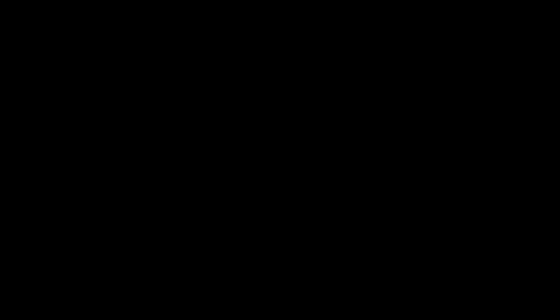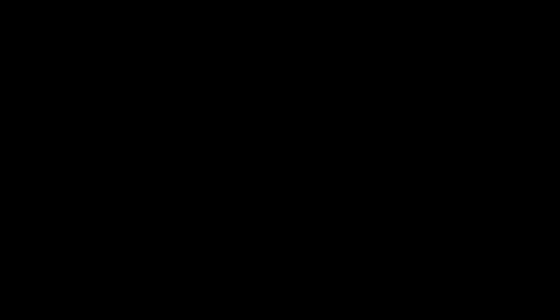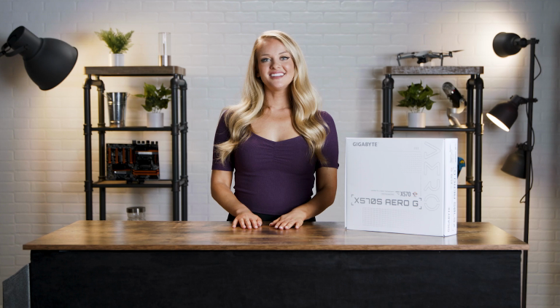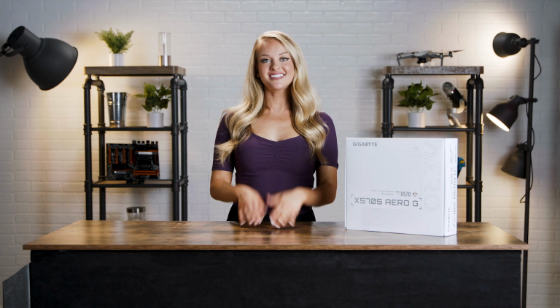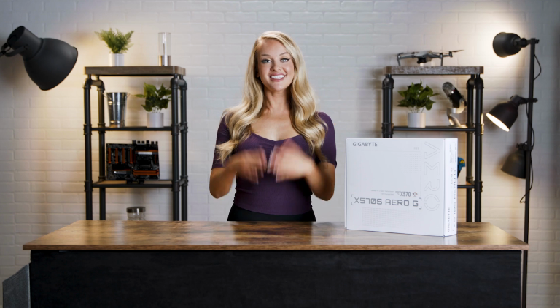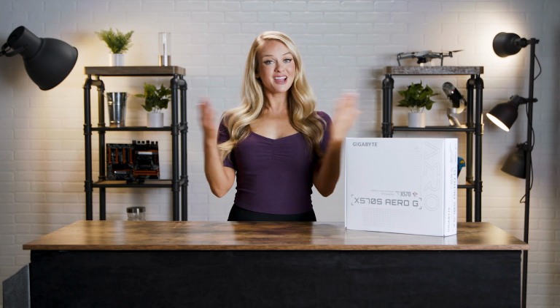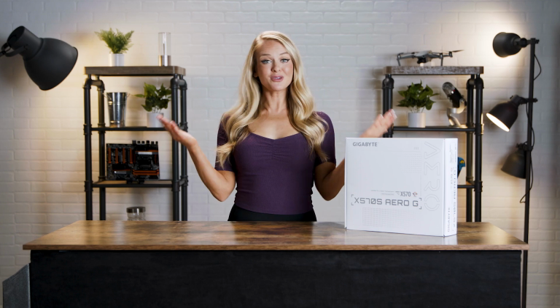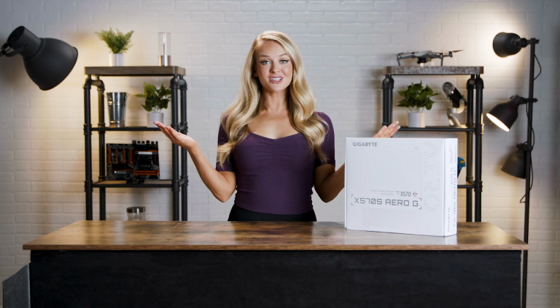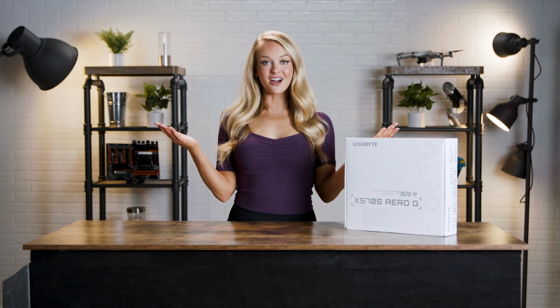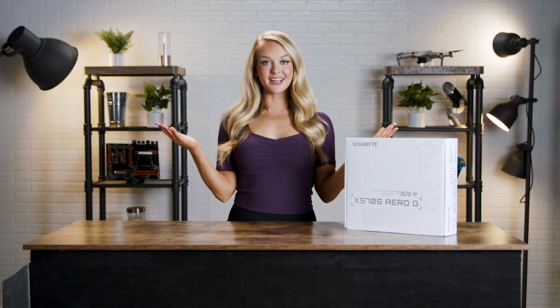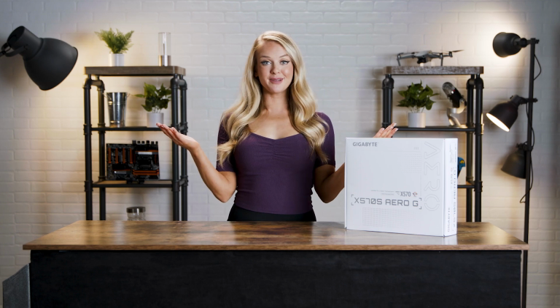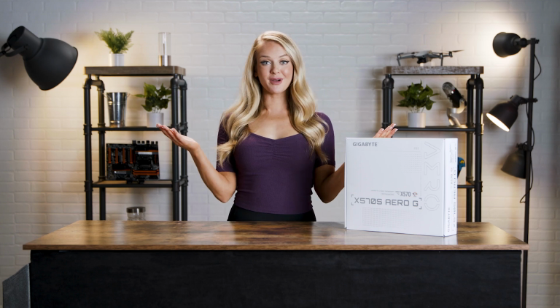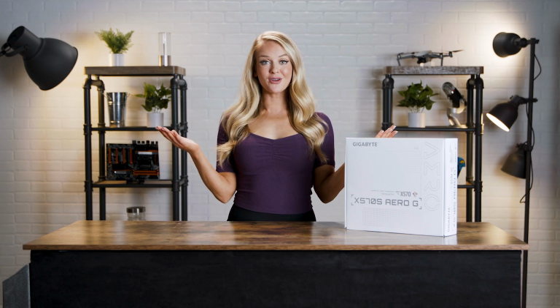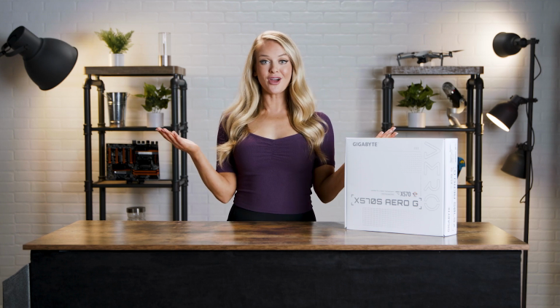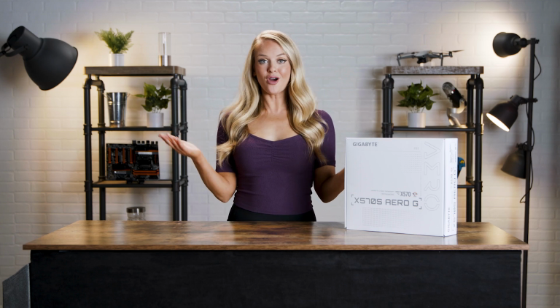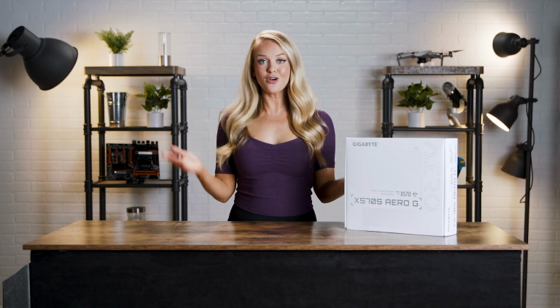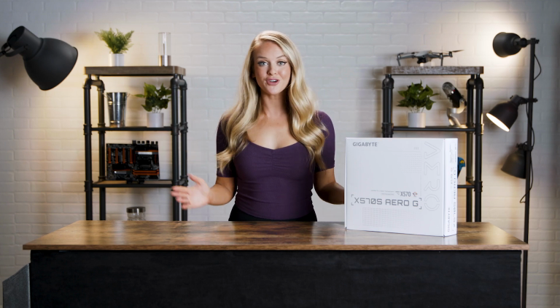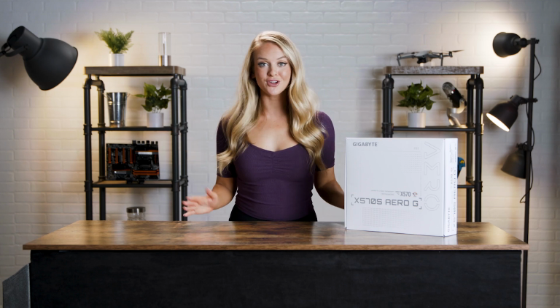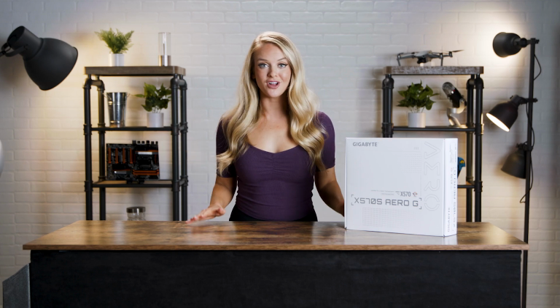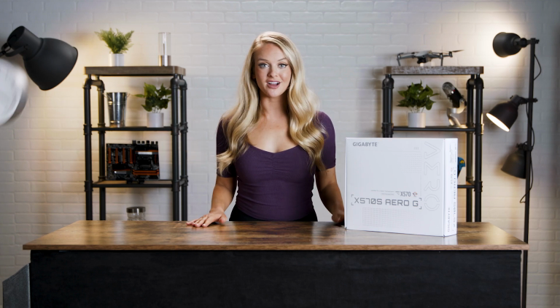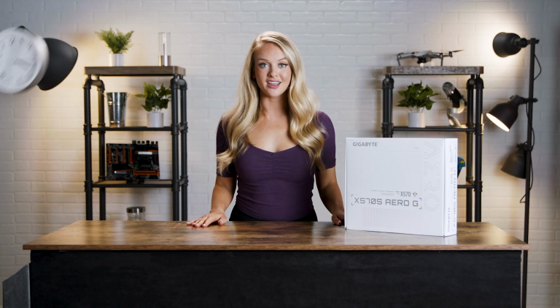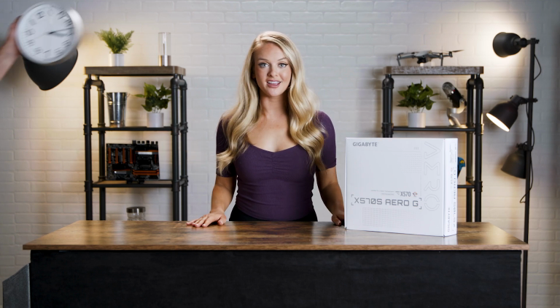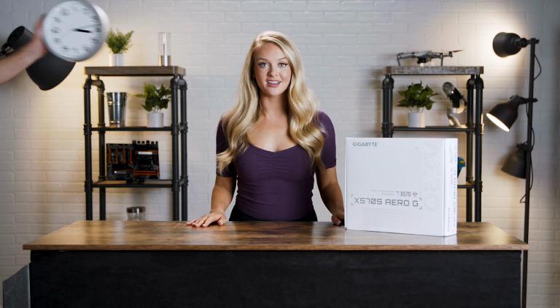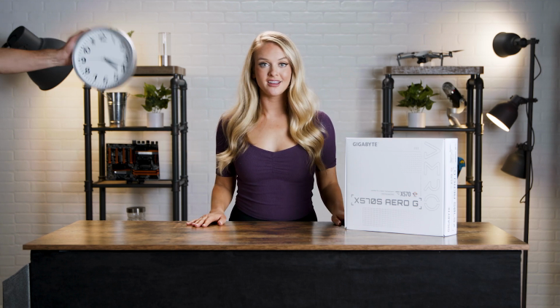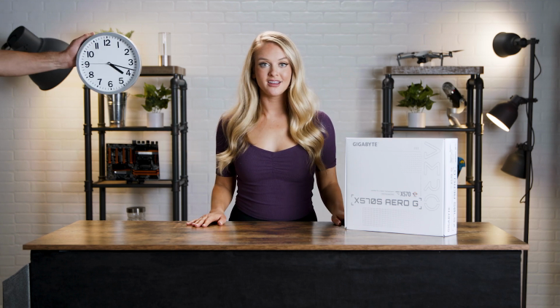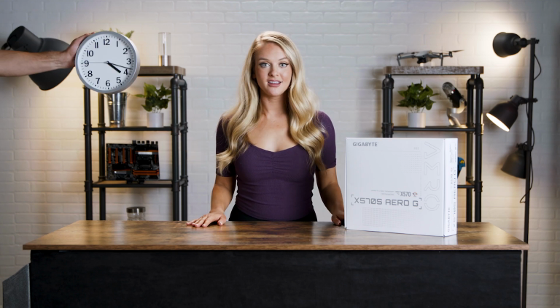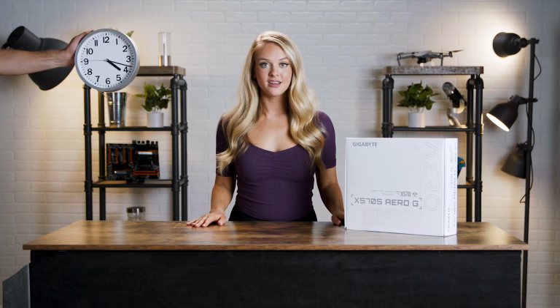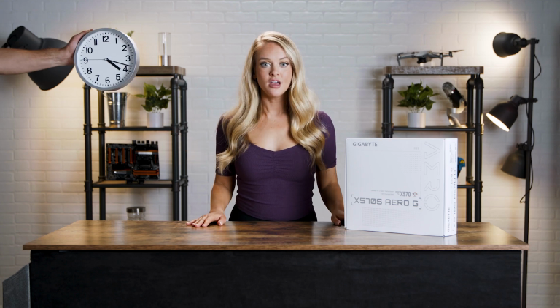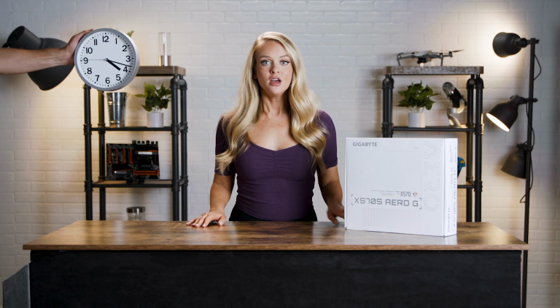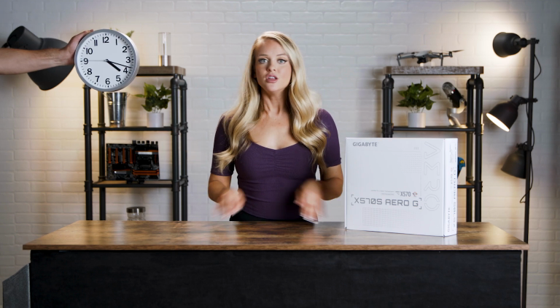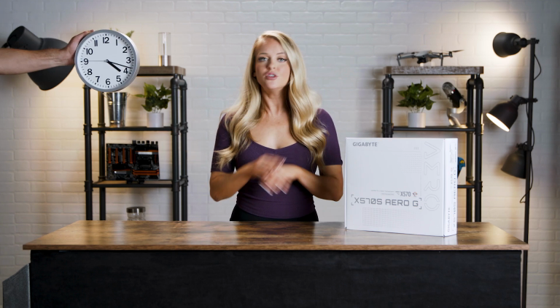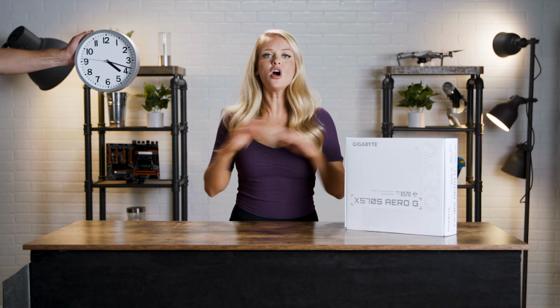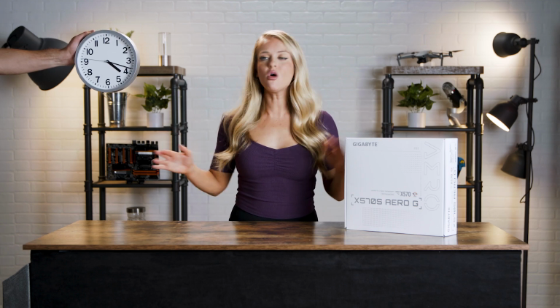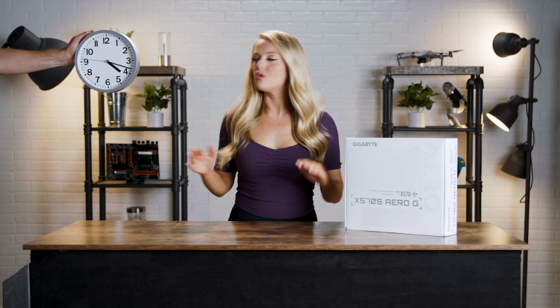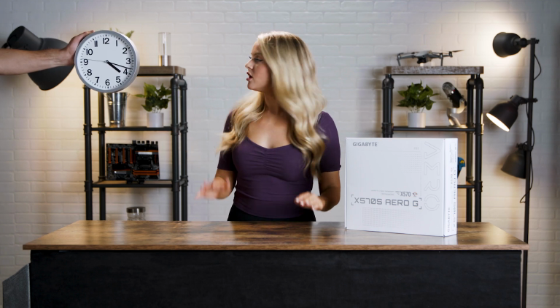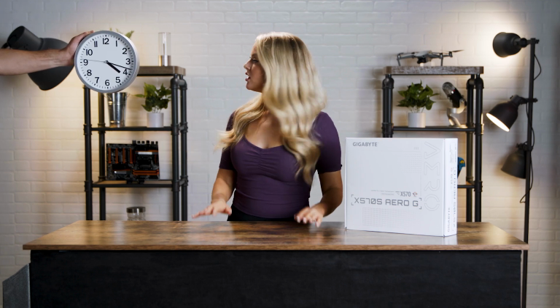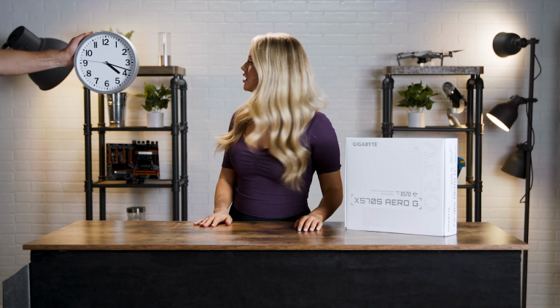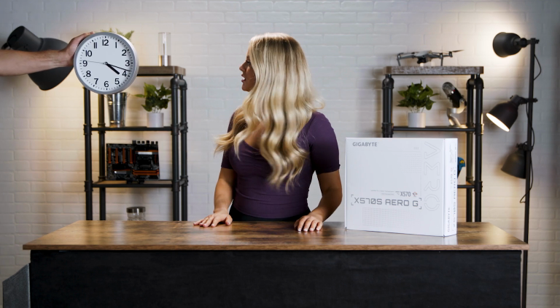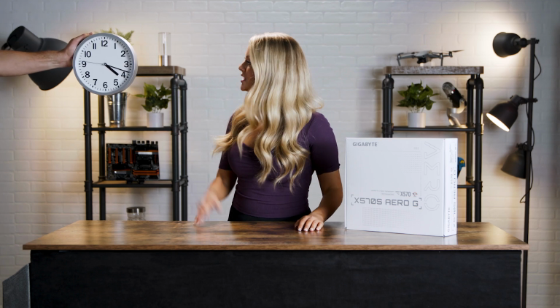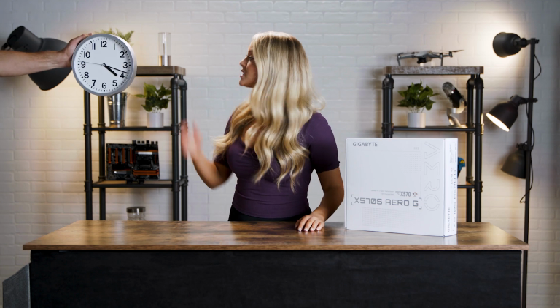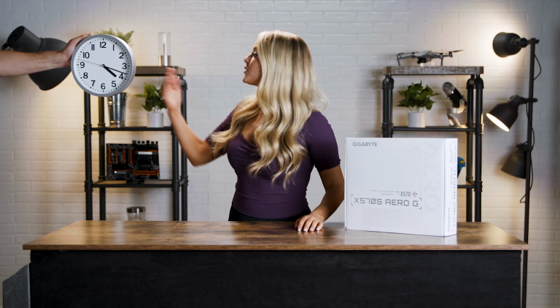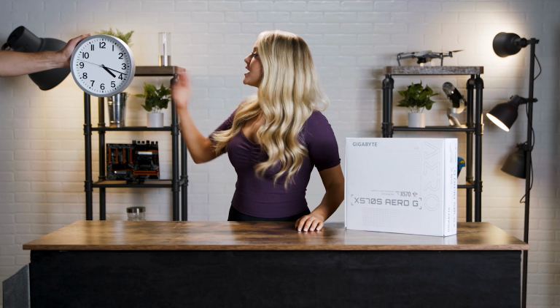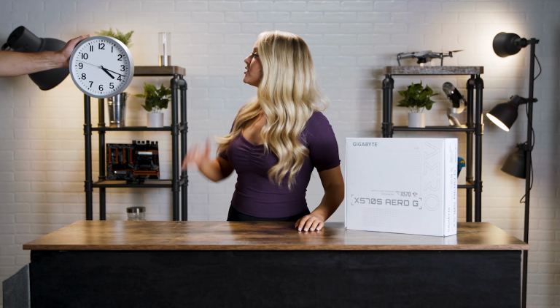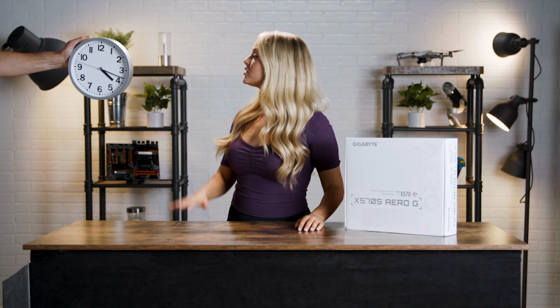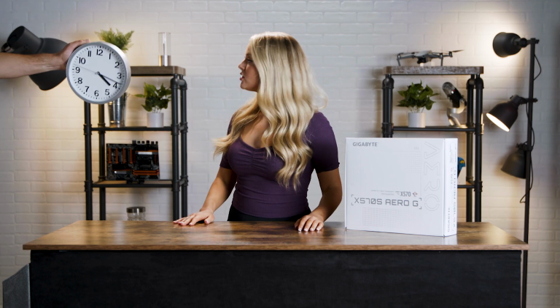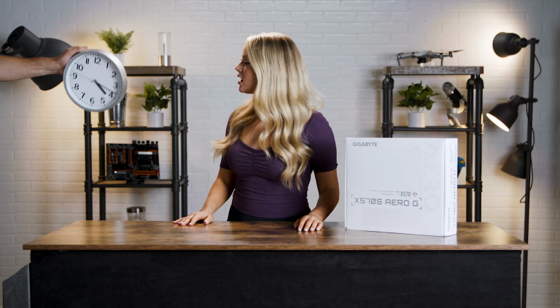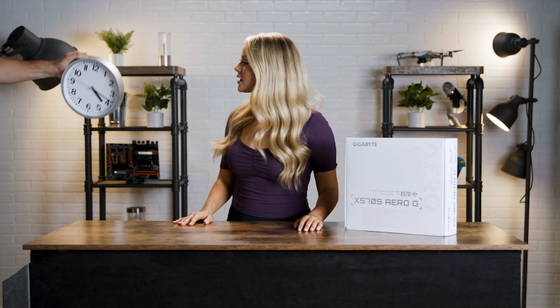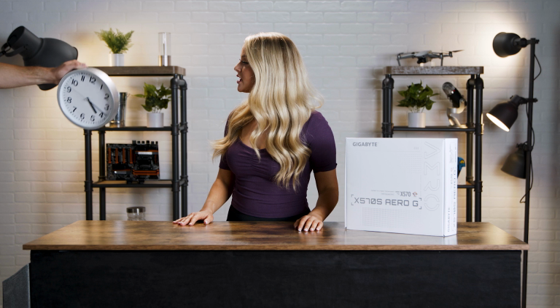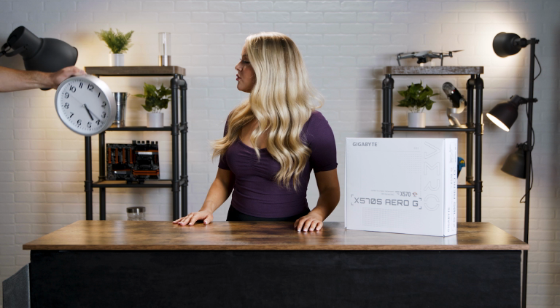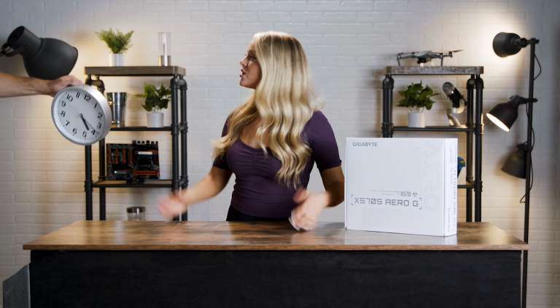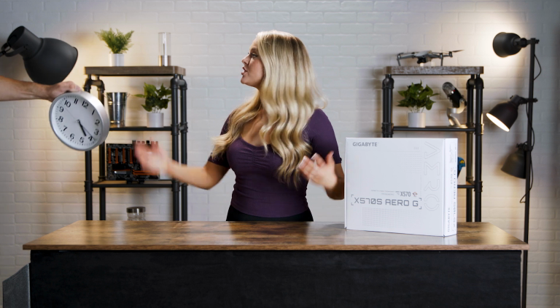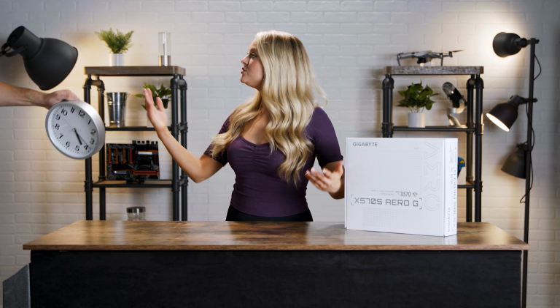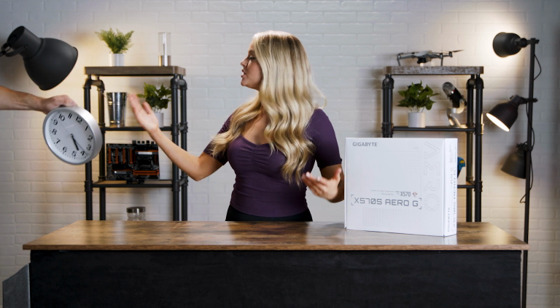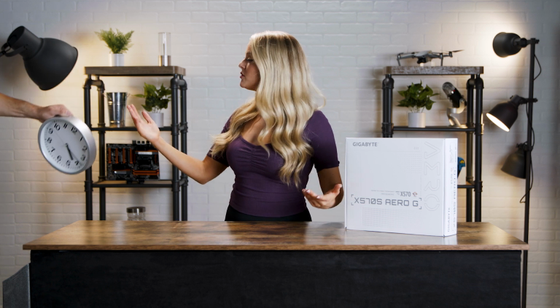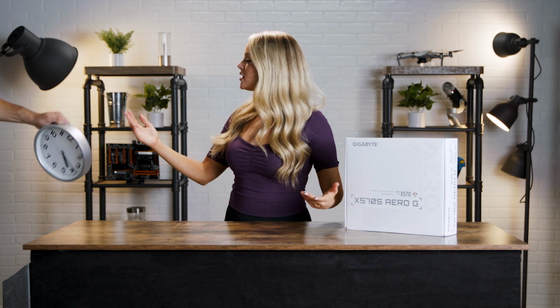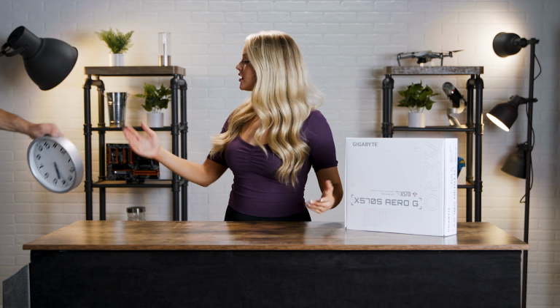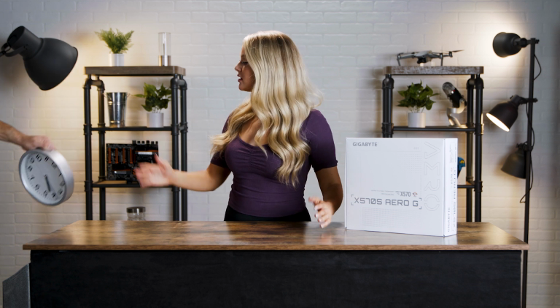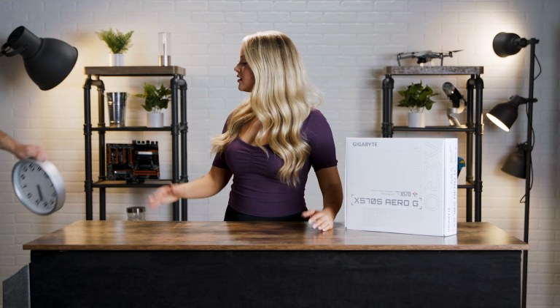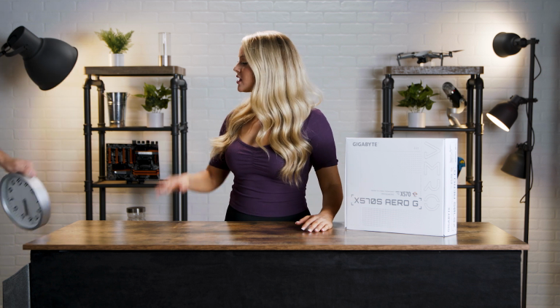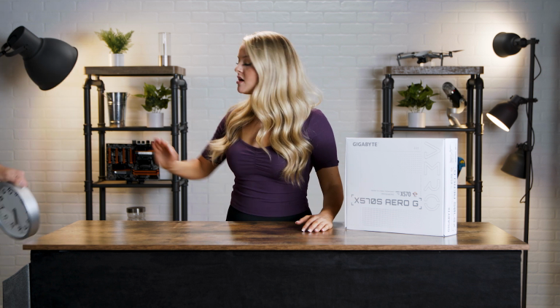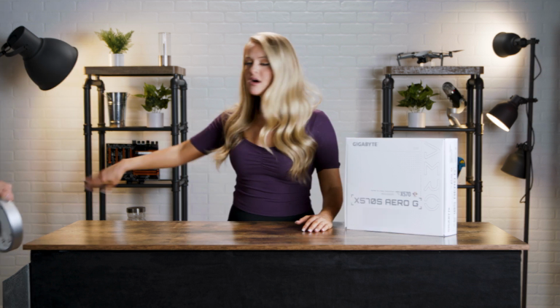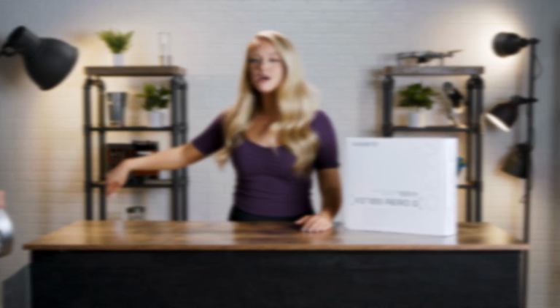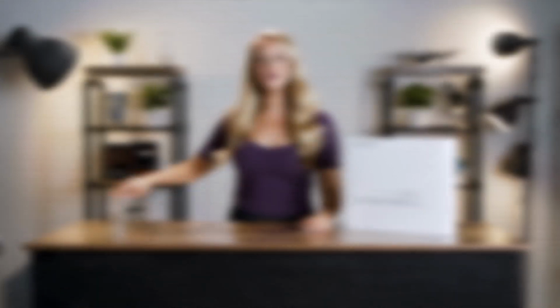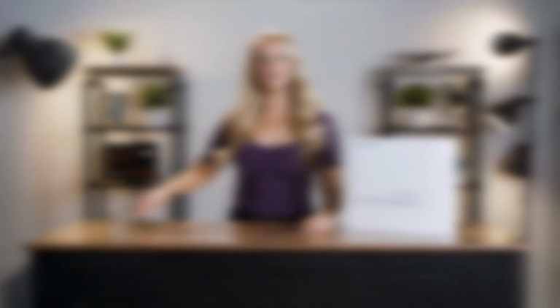Today we're talking about overclocking. No! That's regular clocking! What are you doing? Come on.